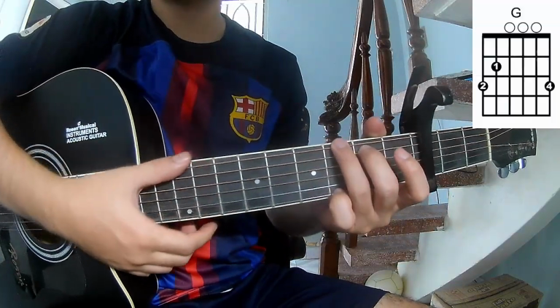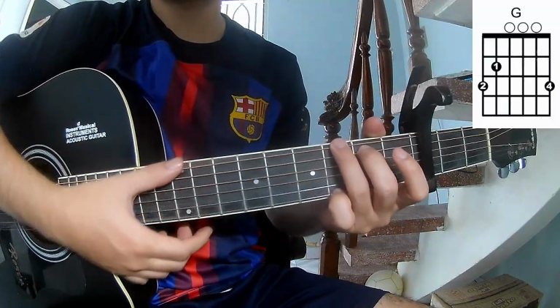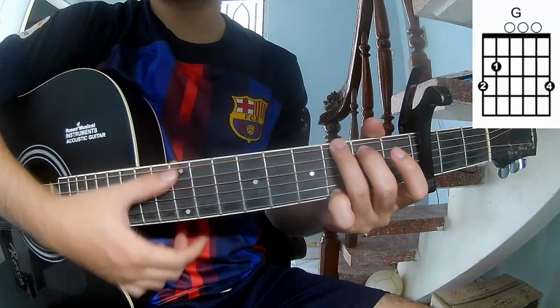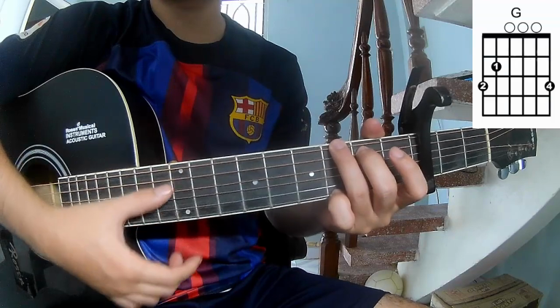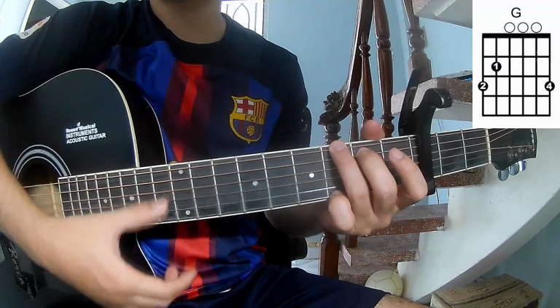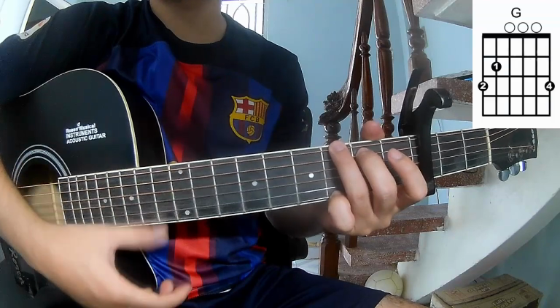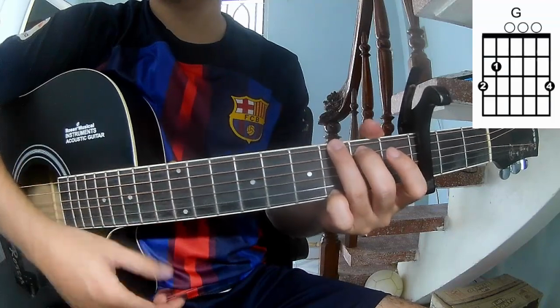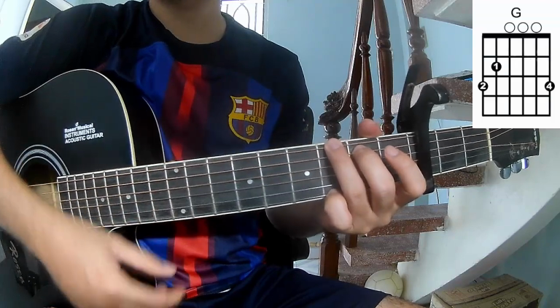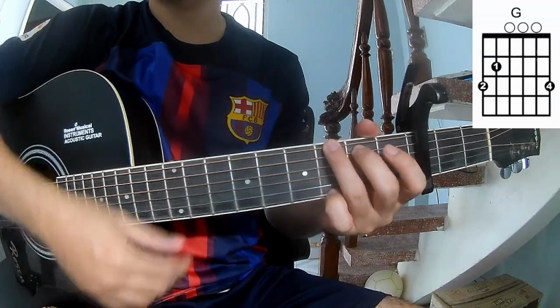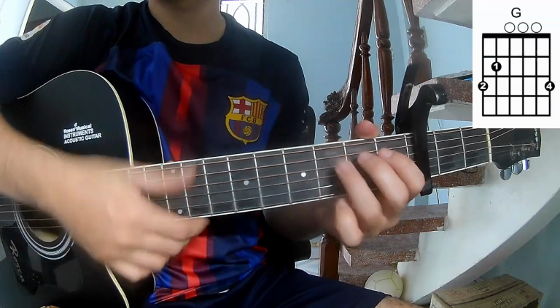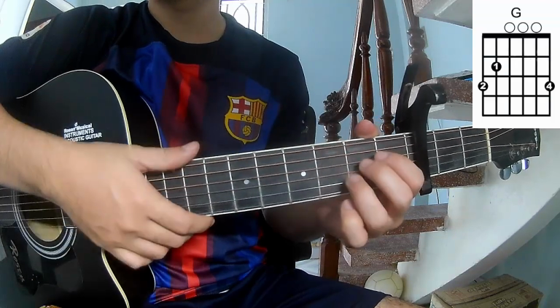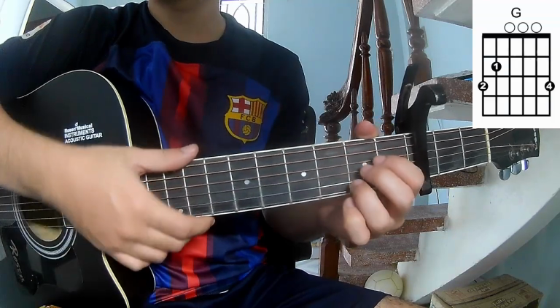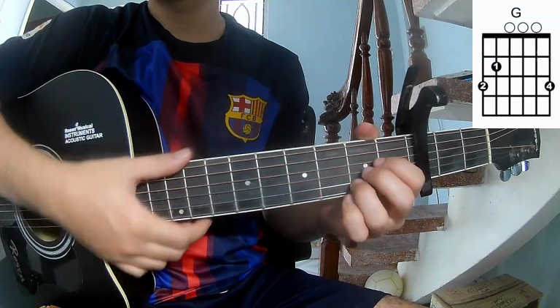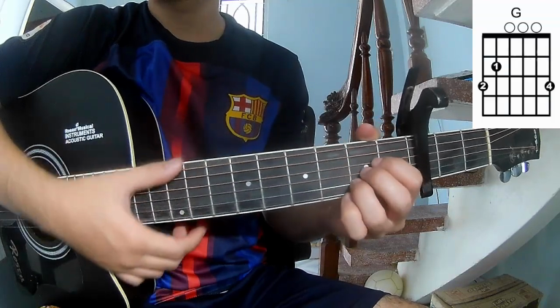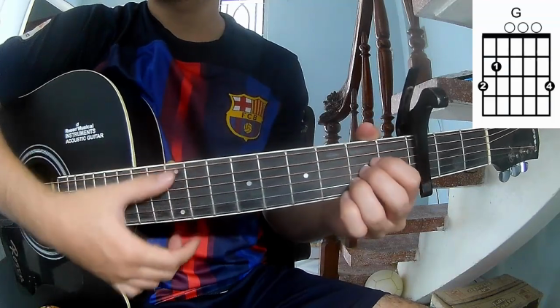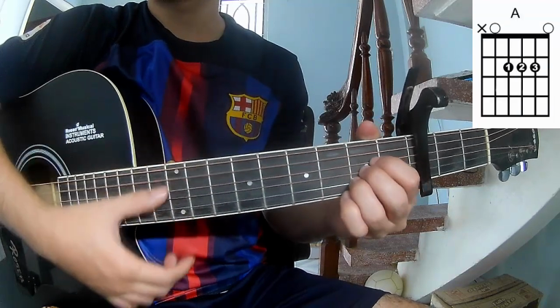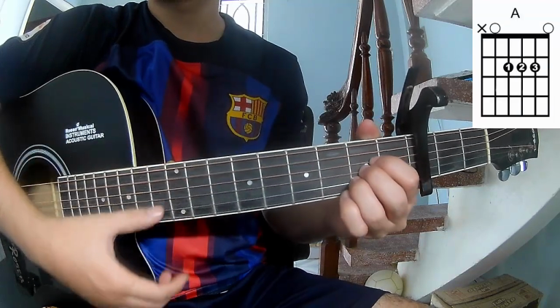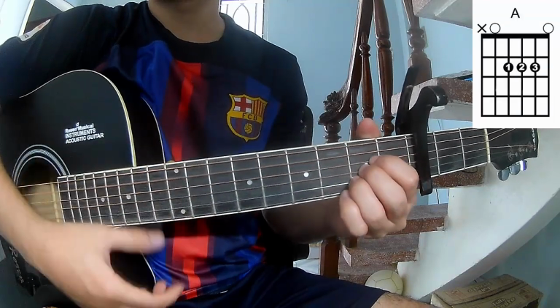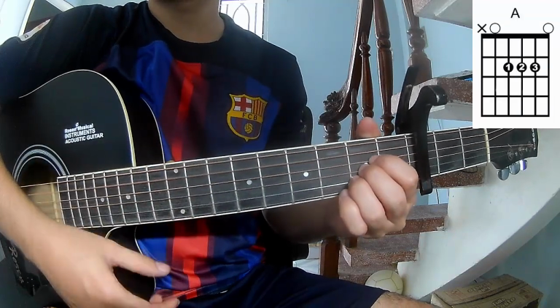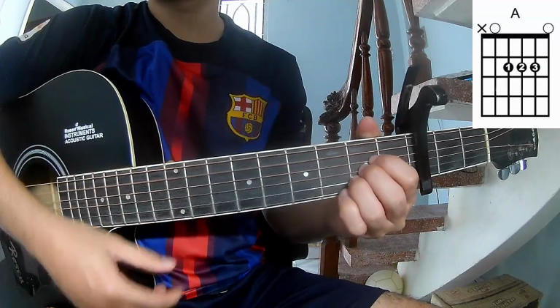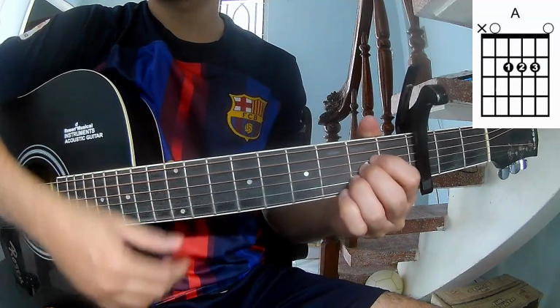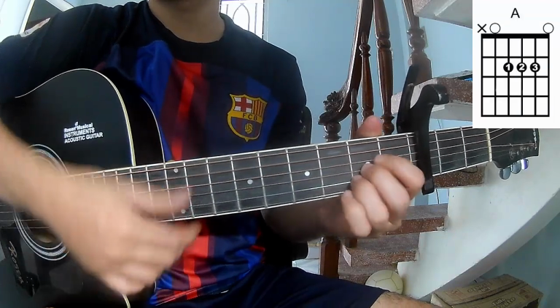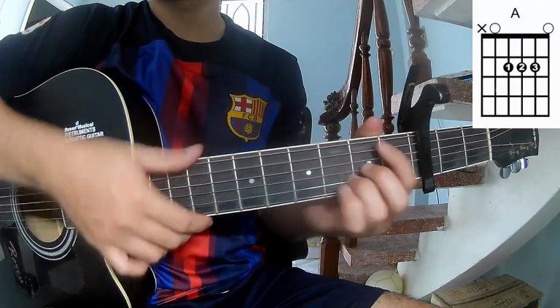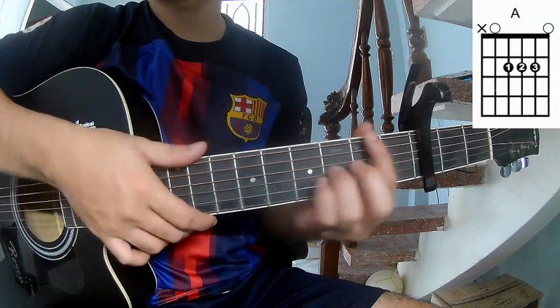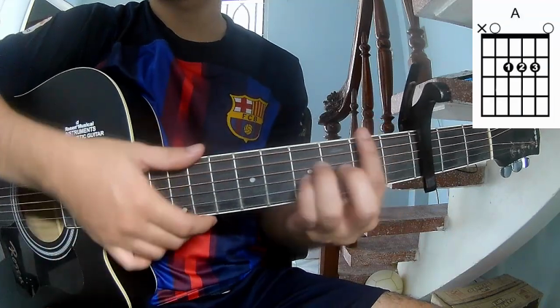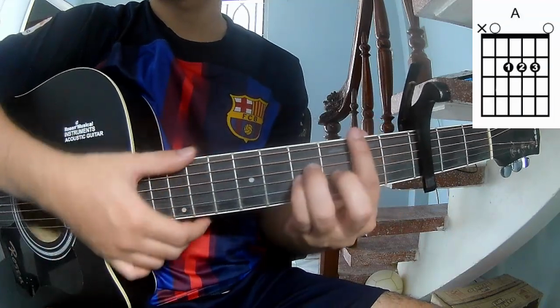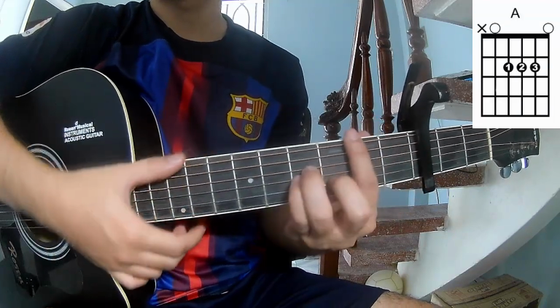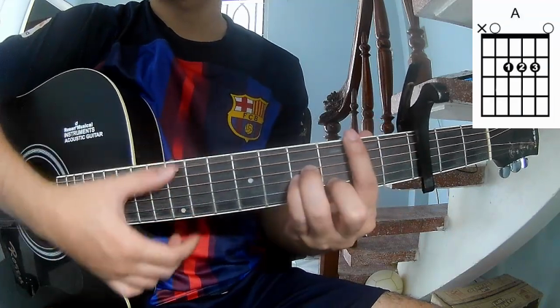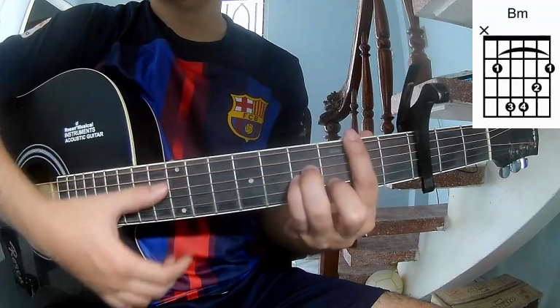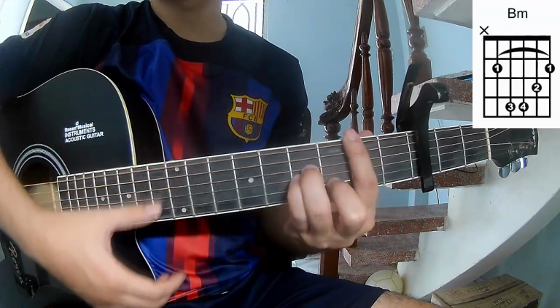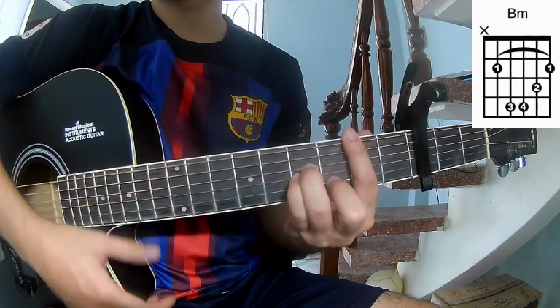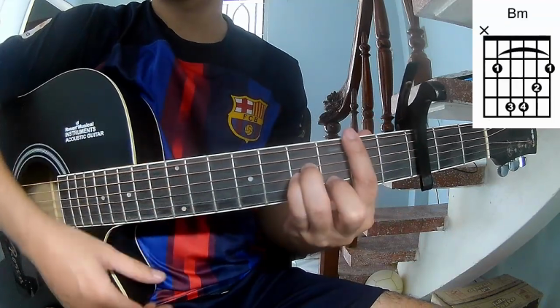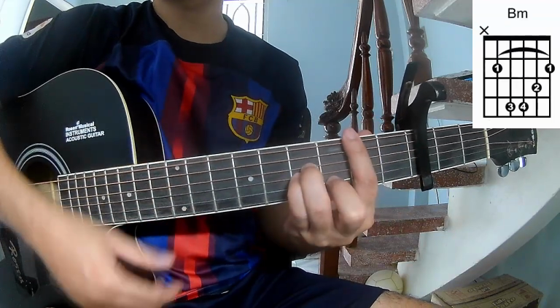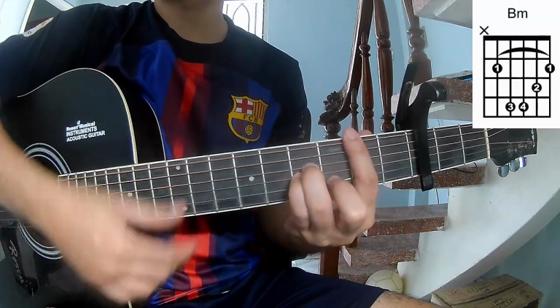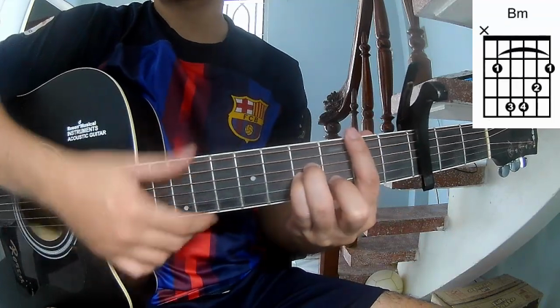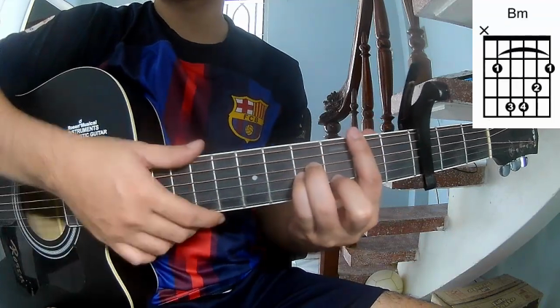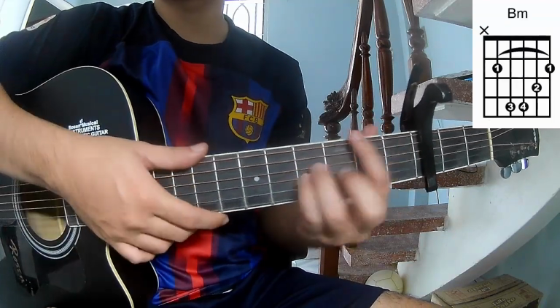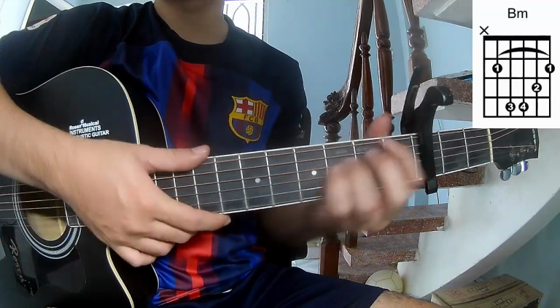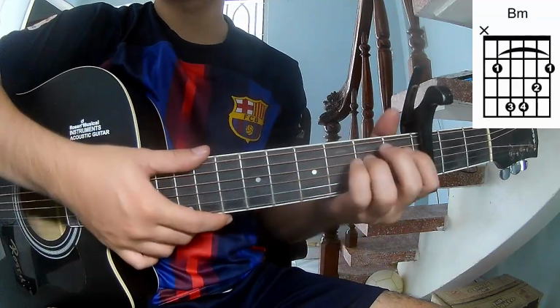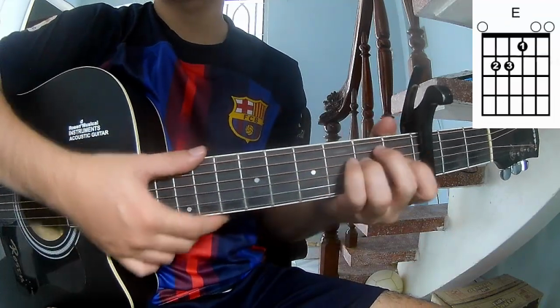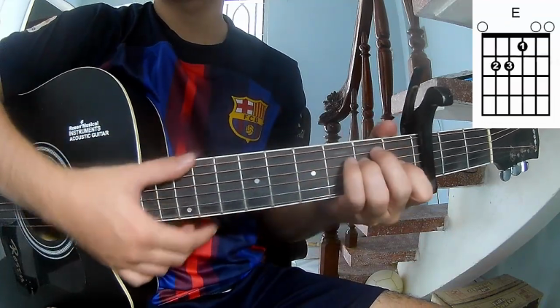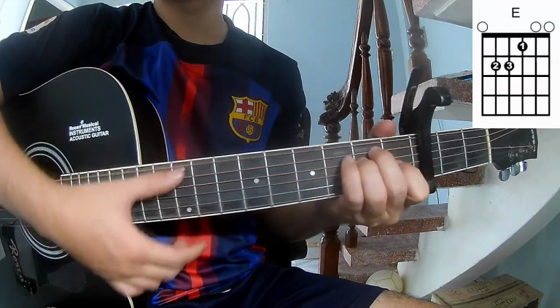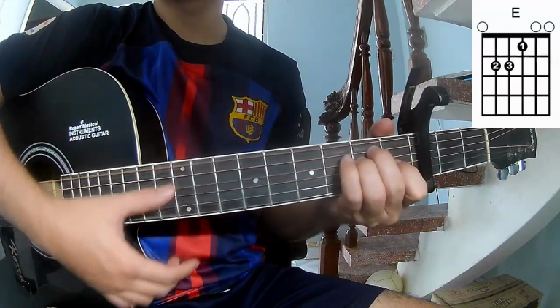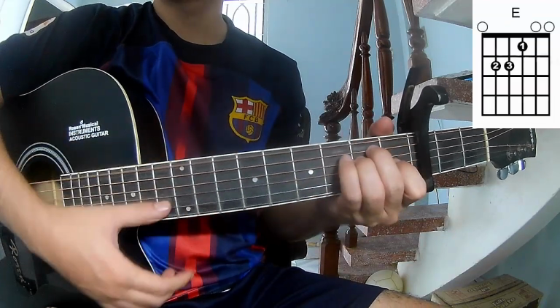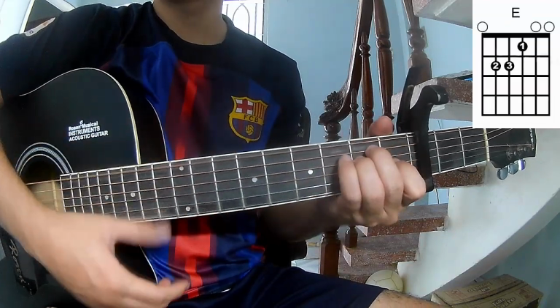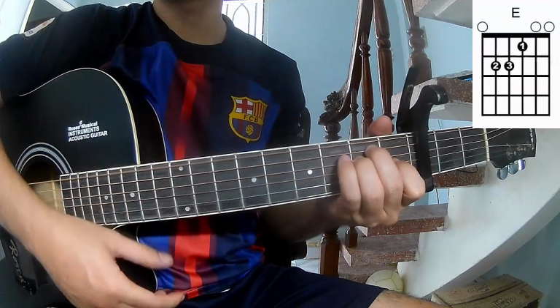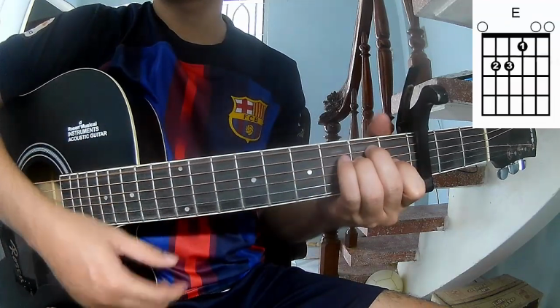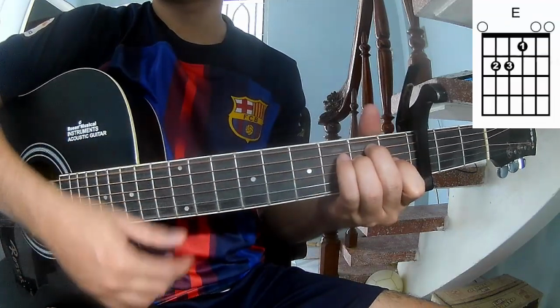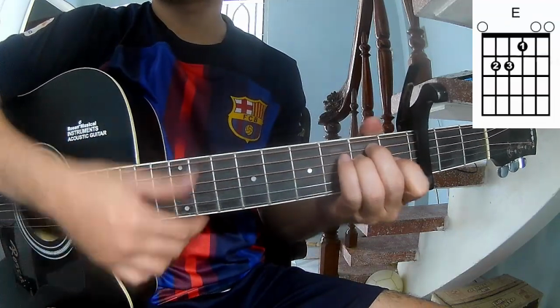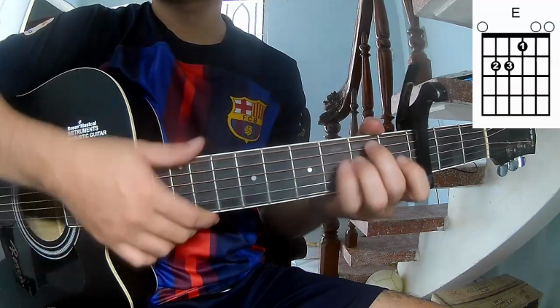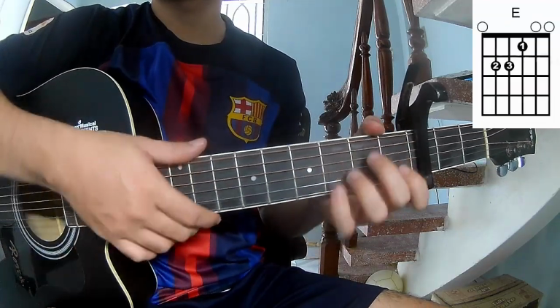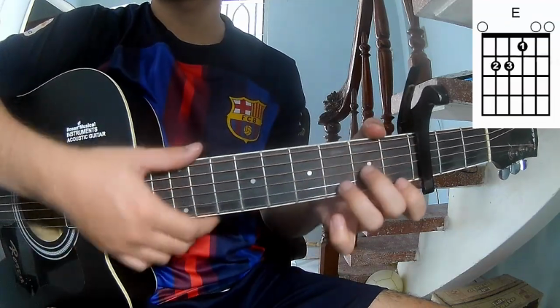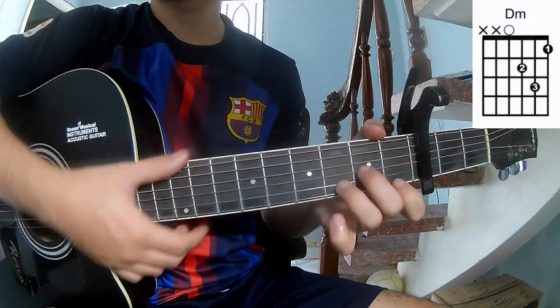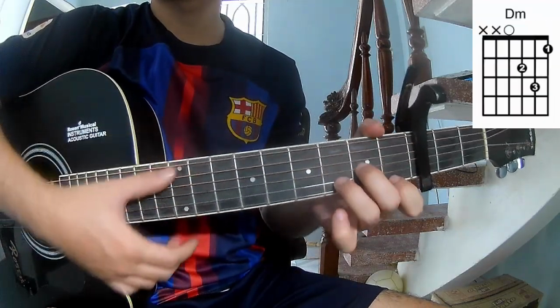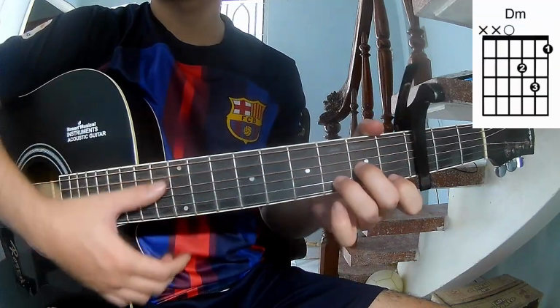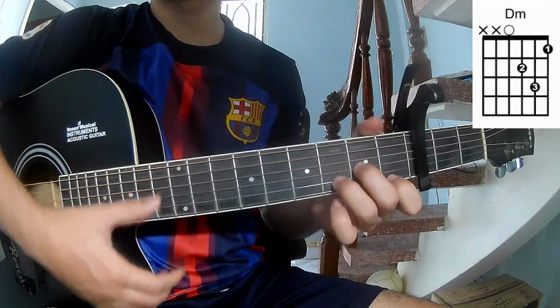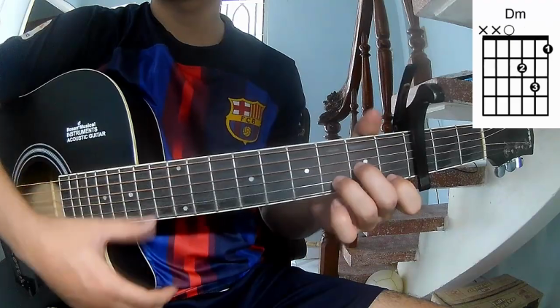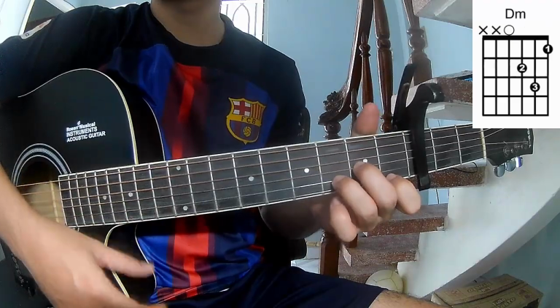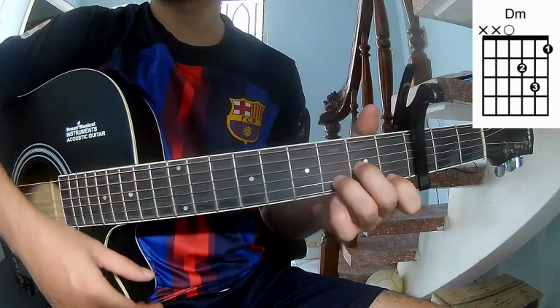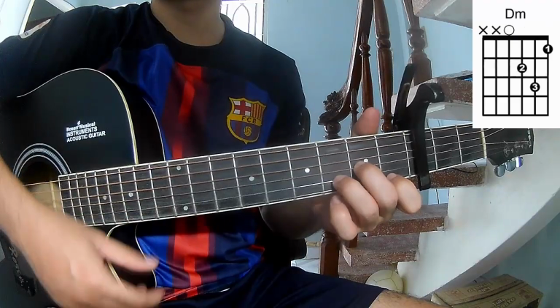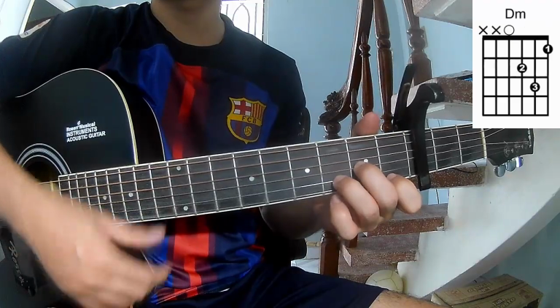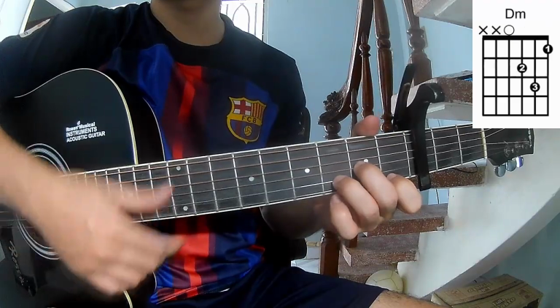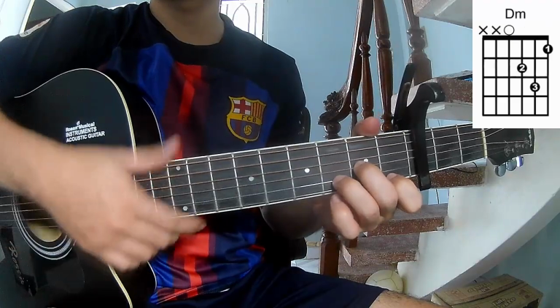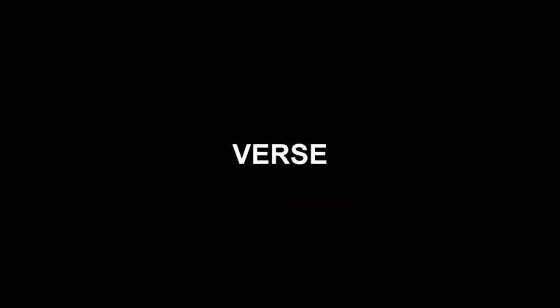The chords we'll be using are: A, G, A, Bm, Em, D, and Dm.